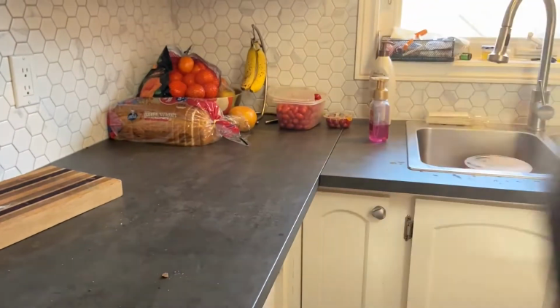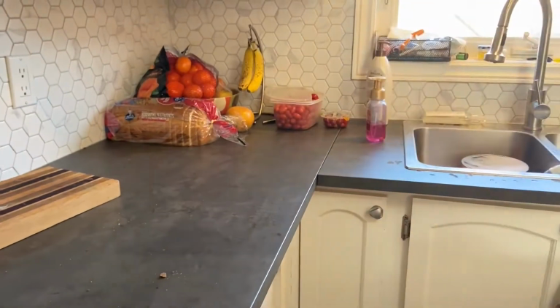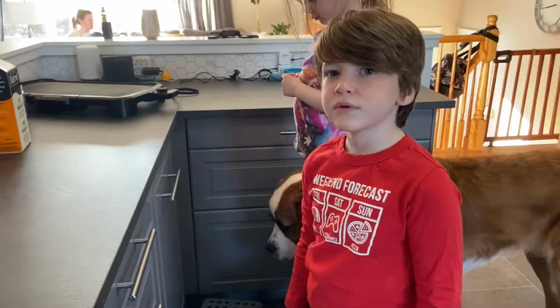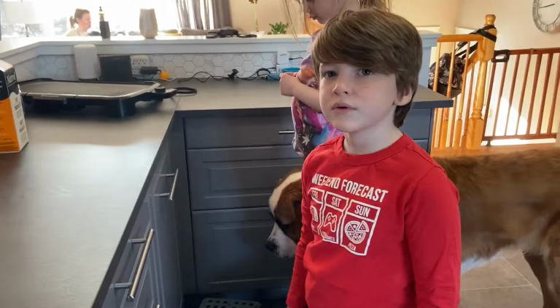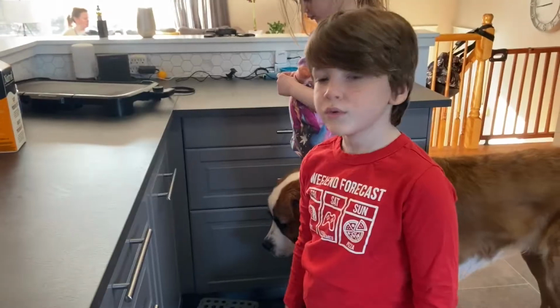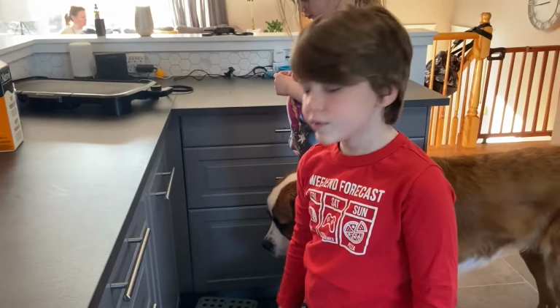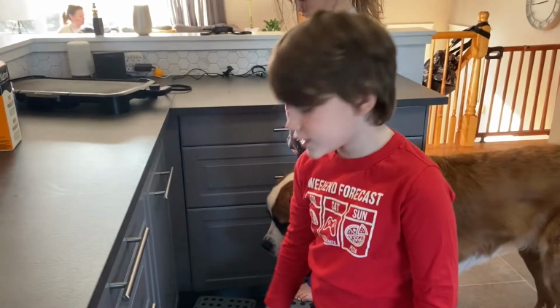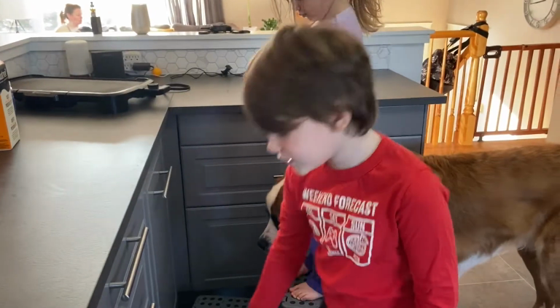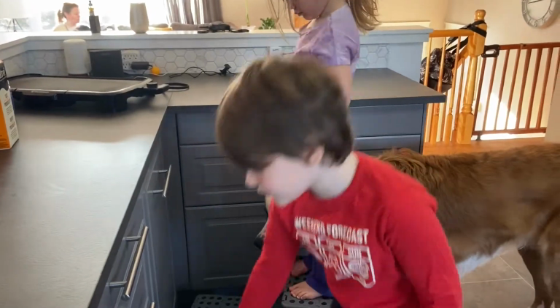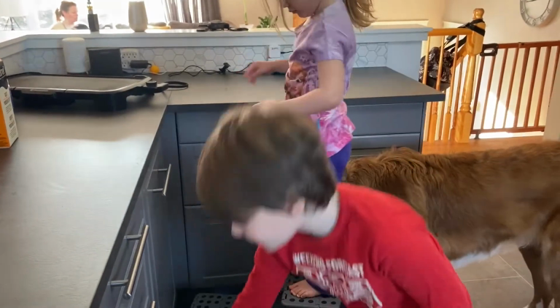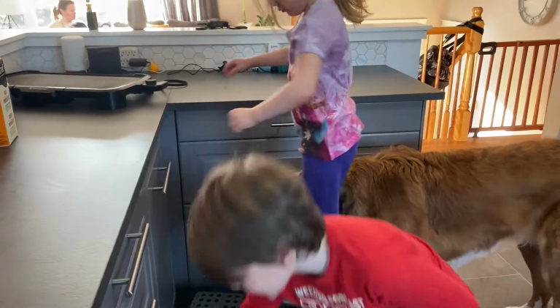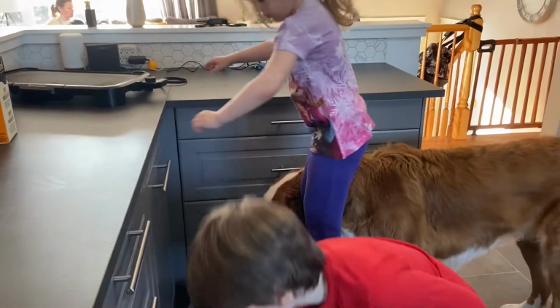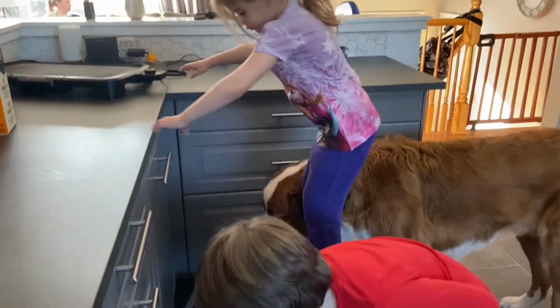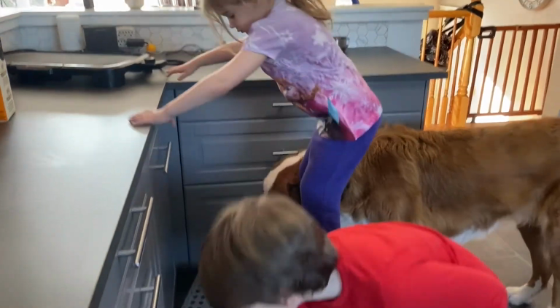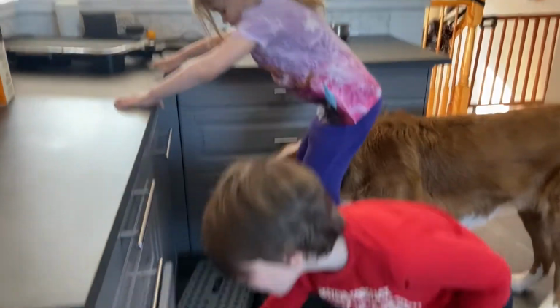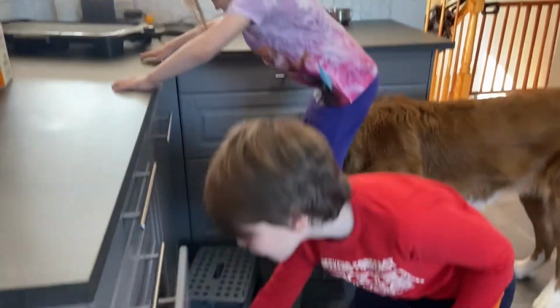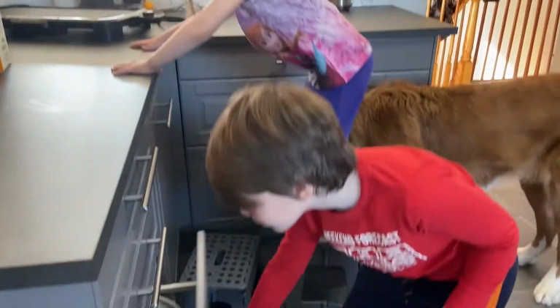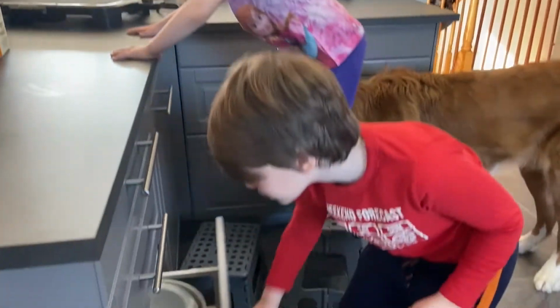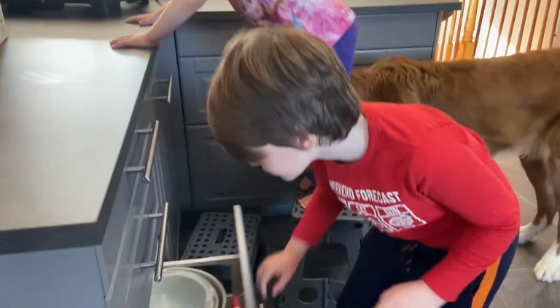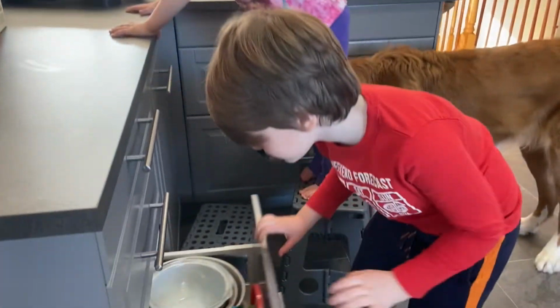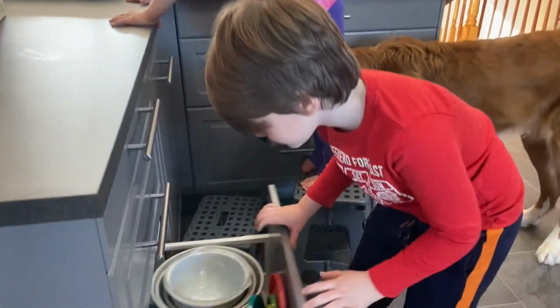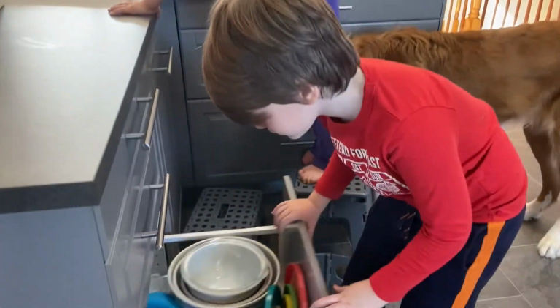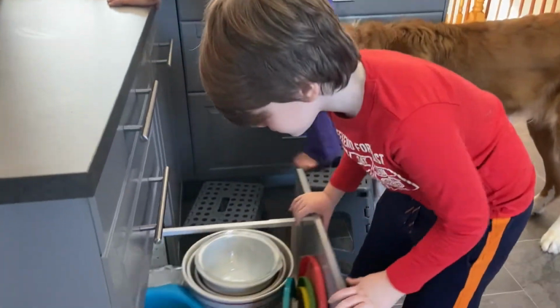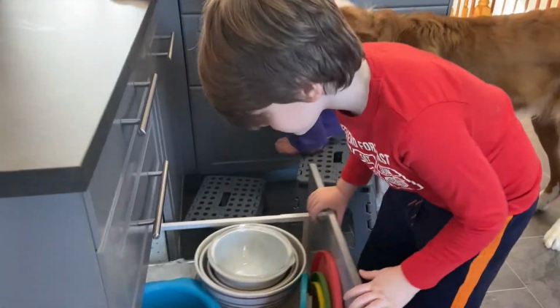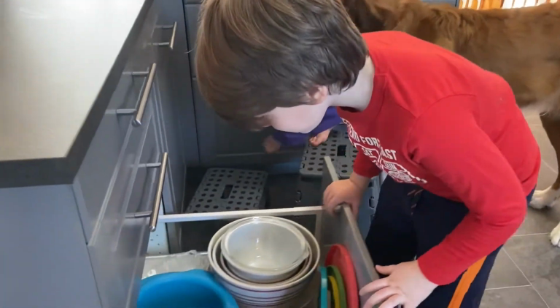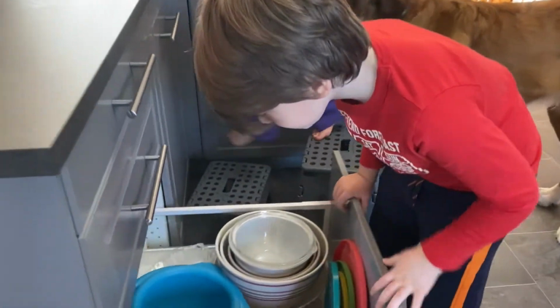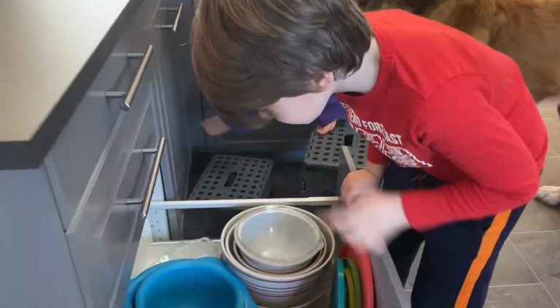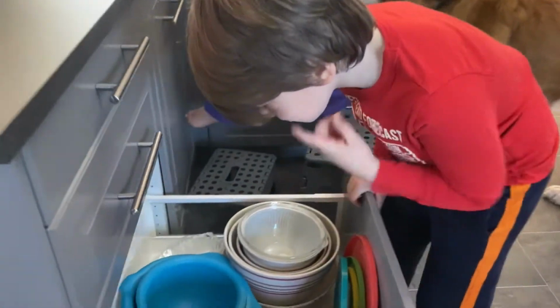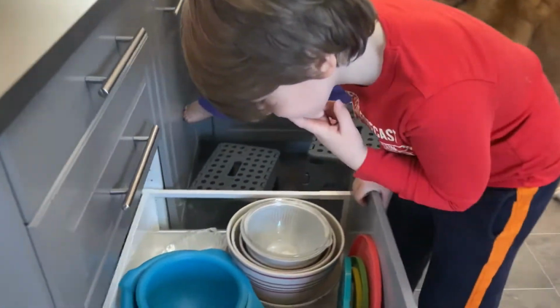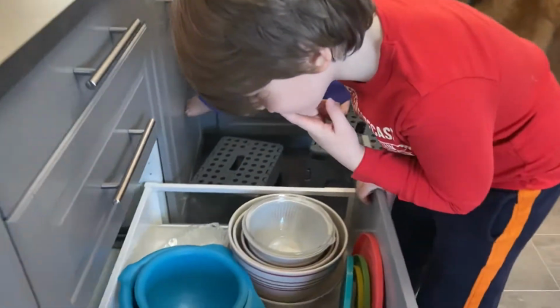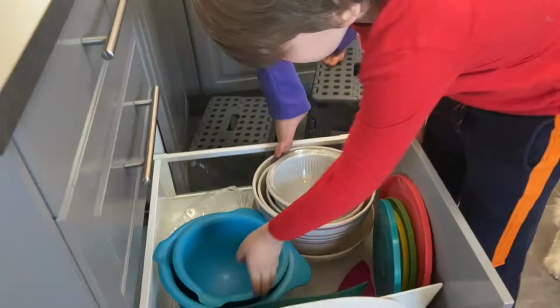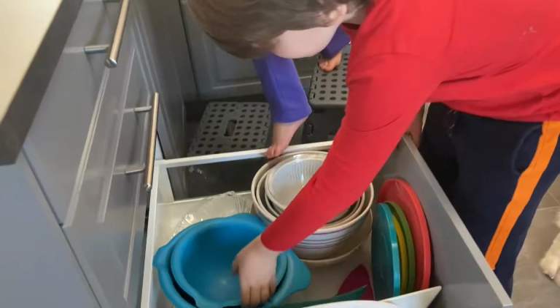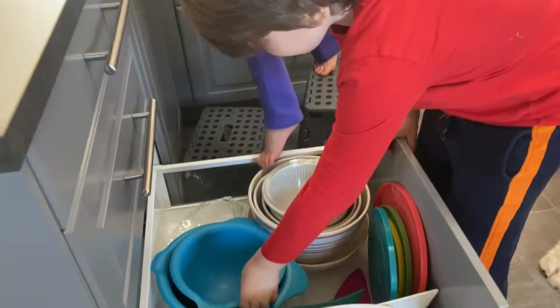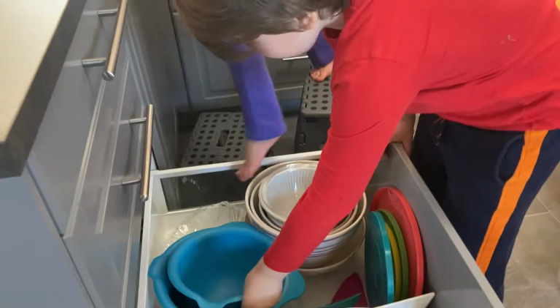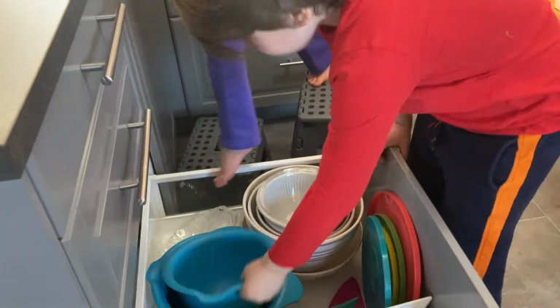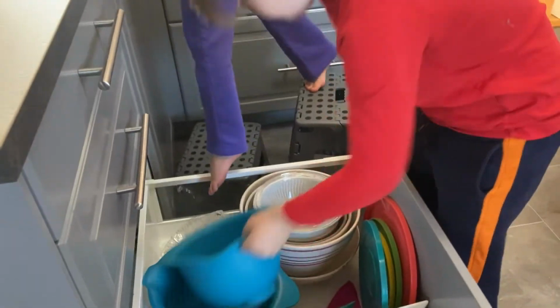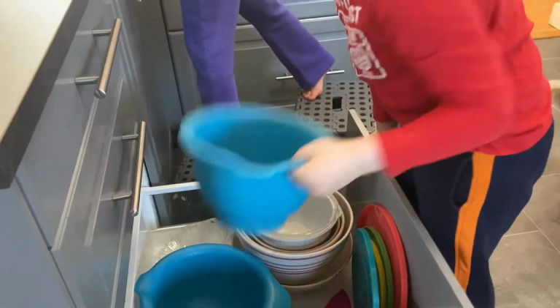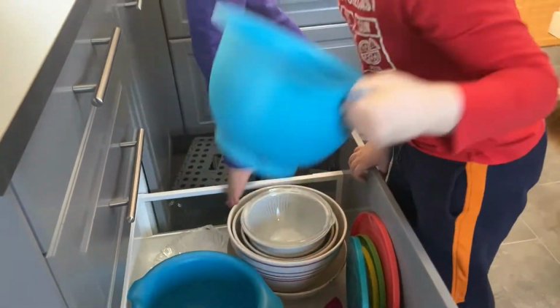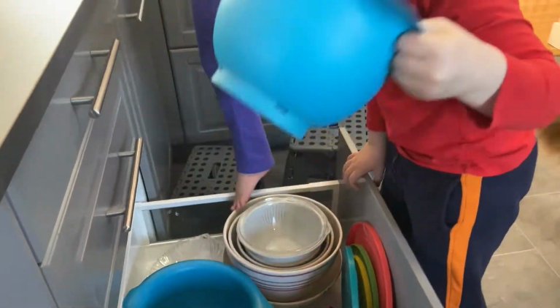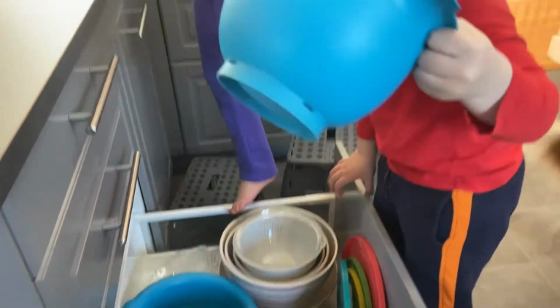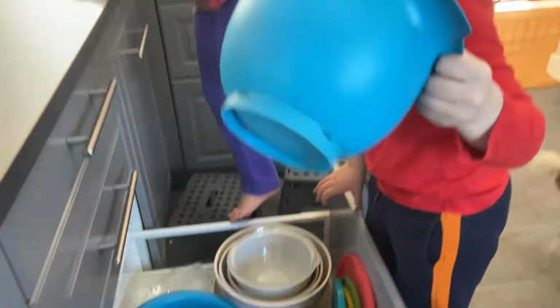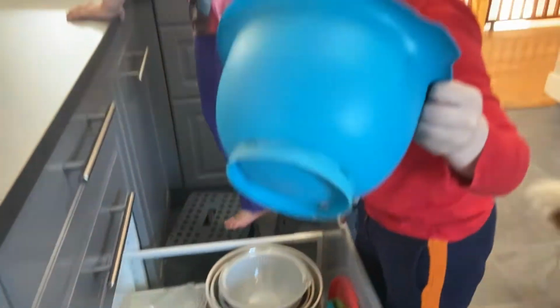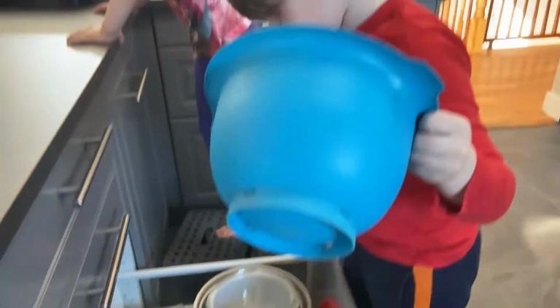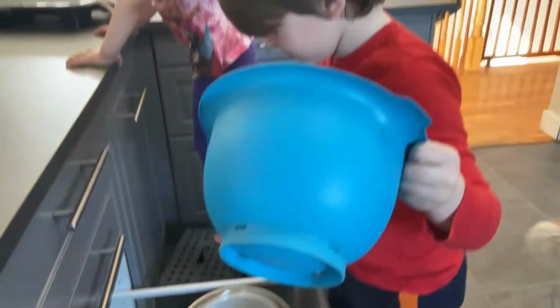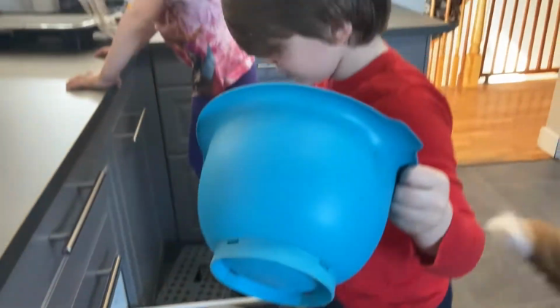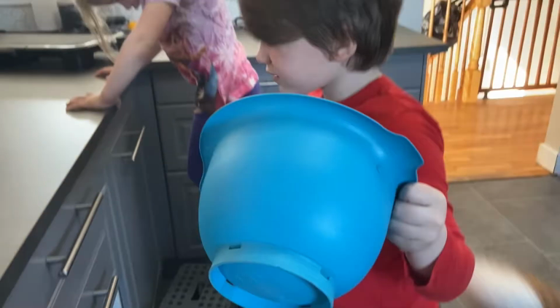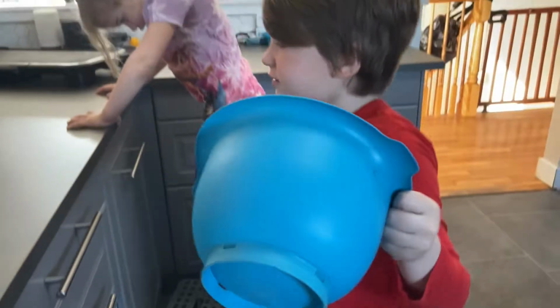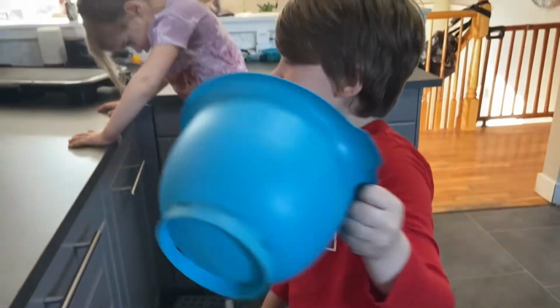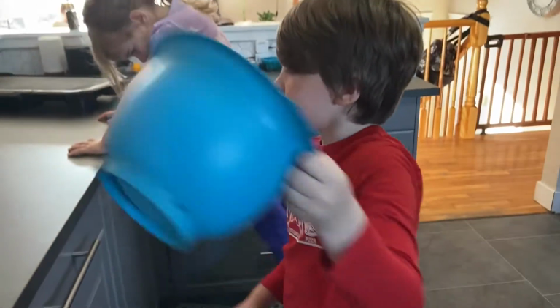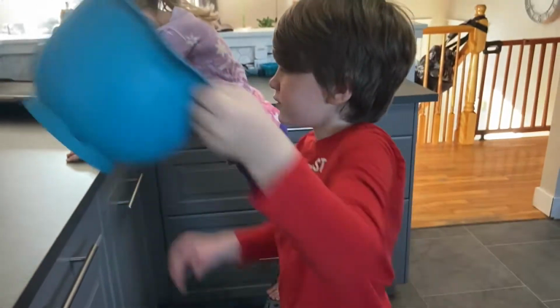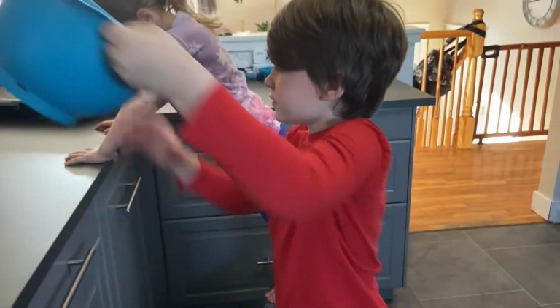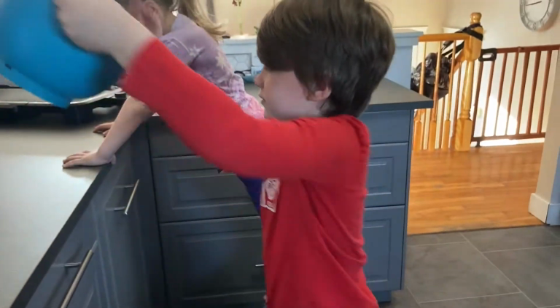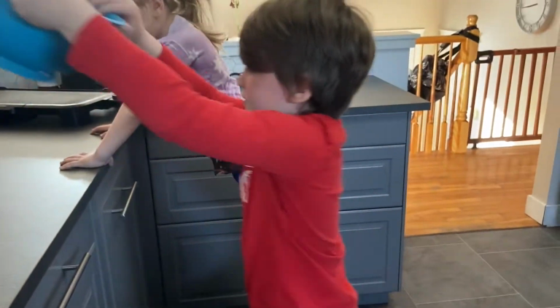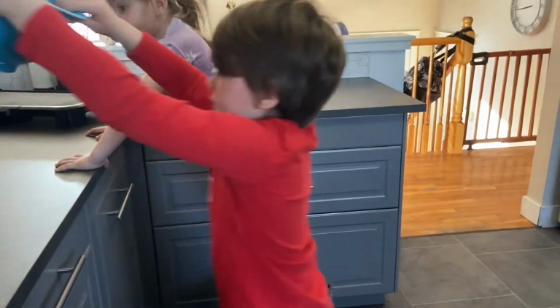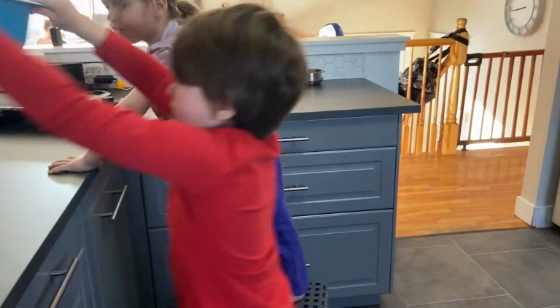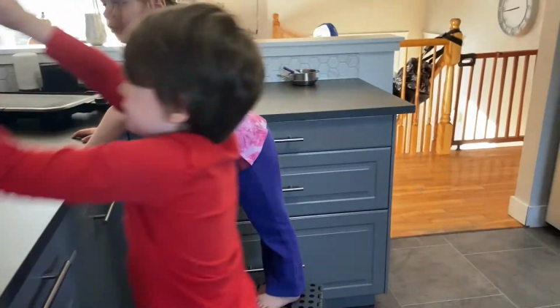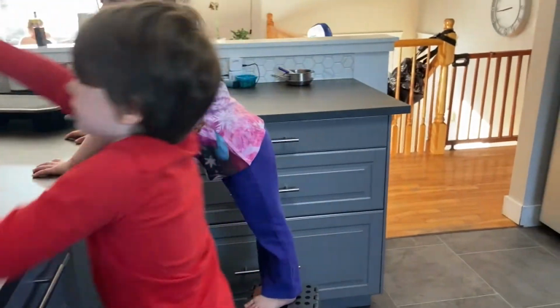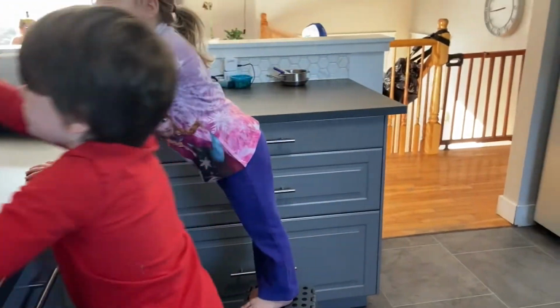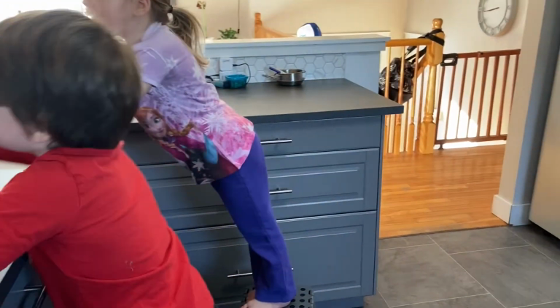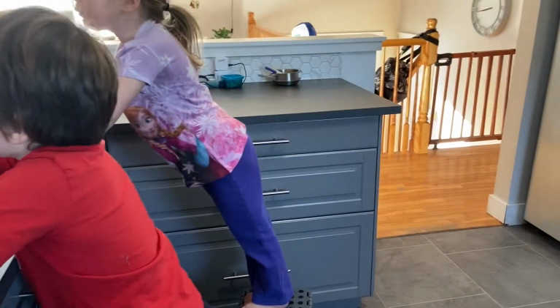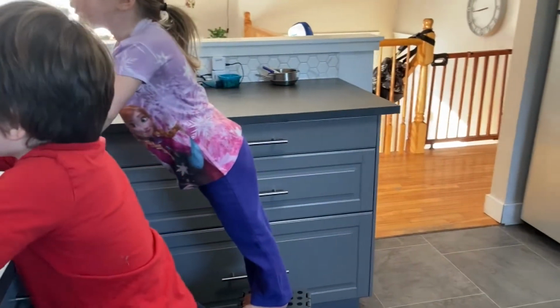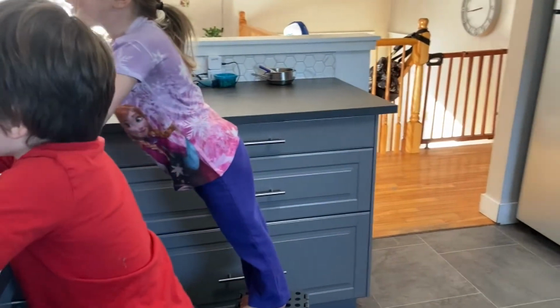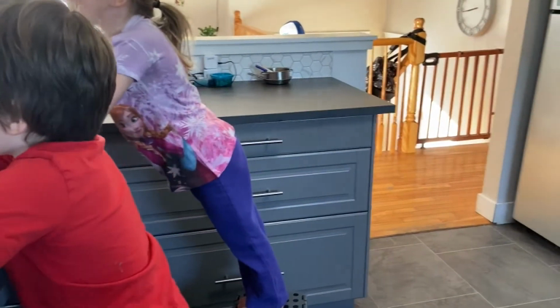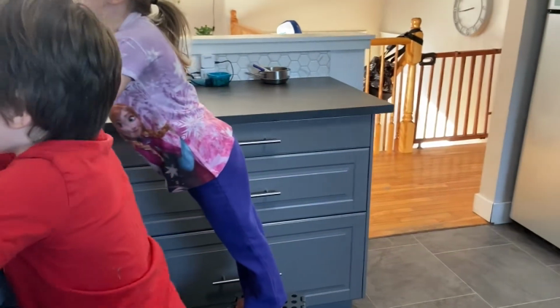We need a big bowl. This one is good. No, the red one.